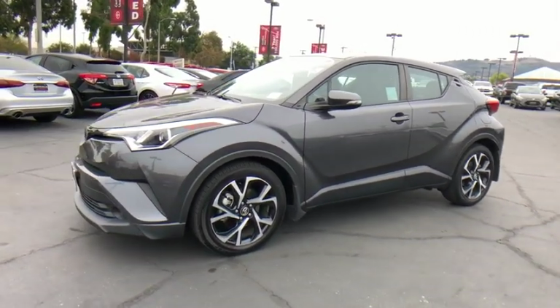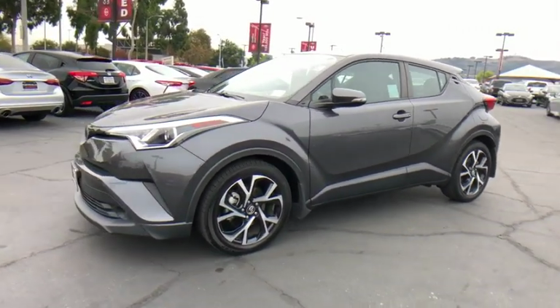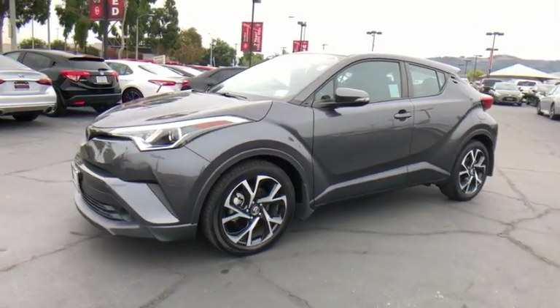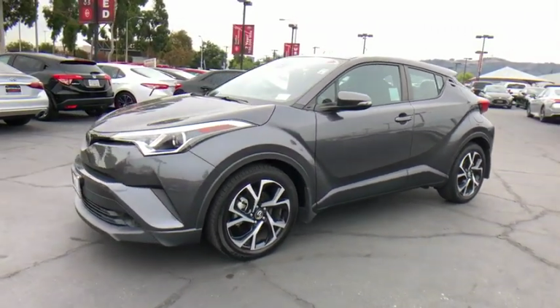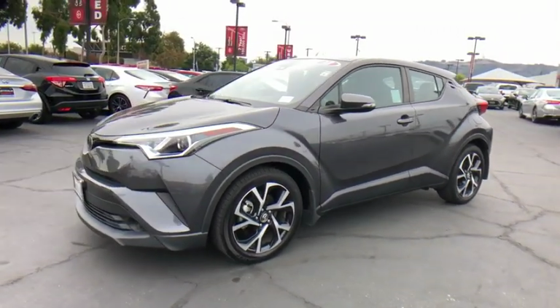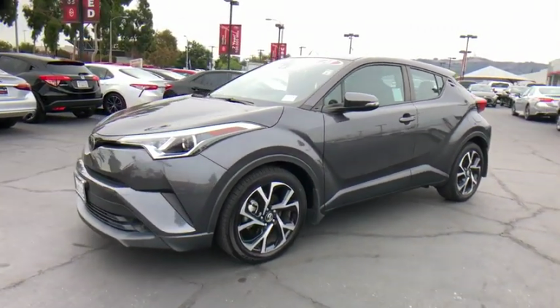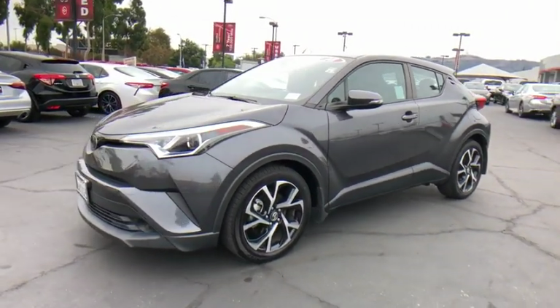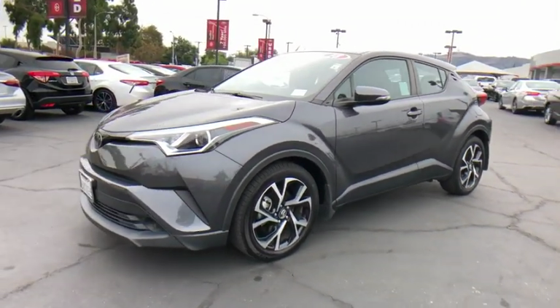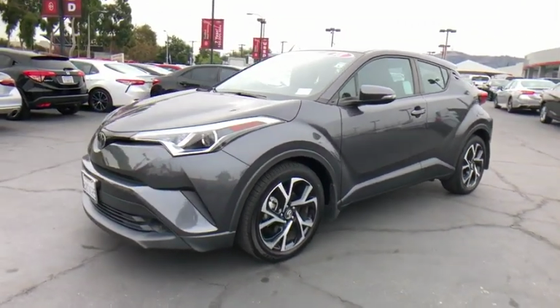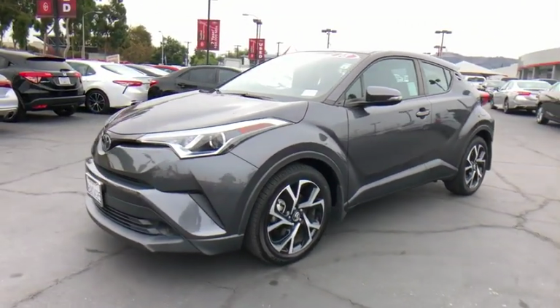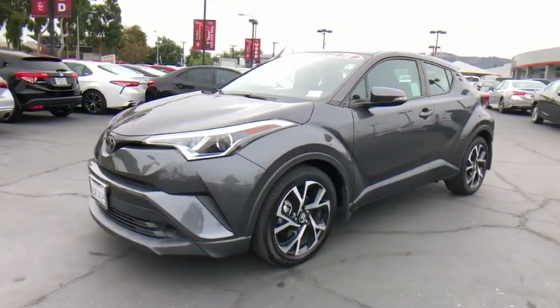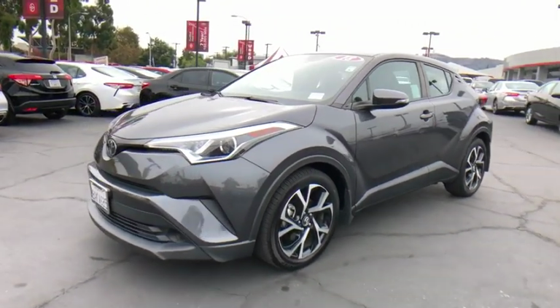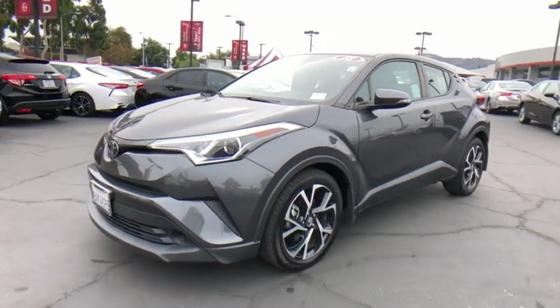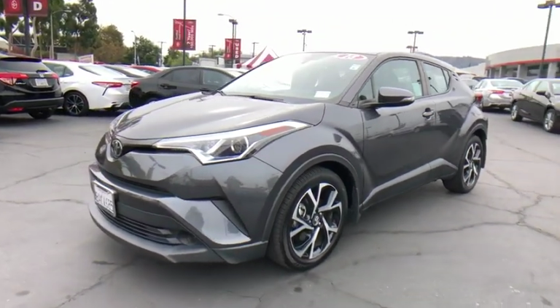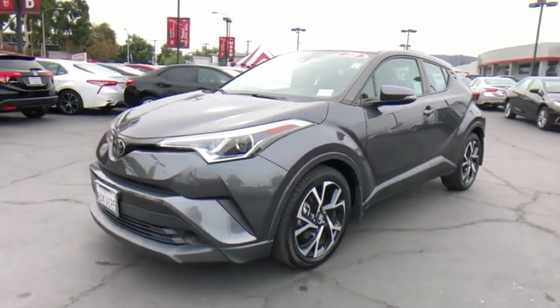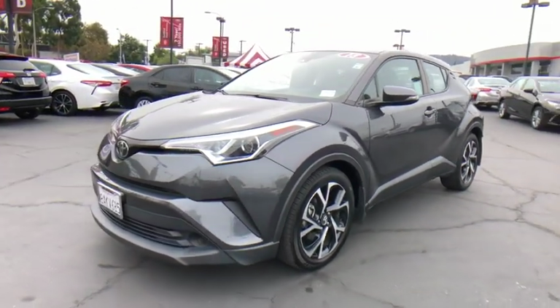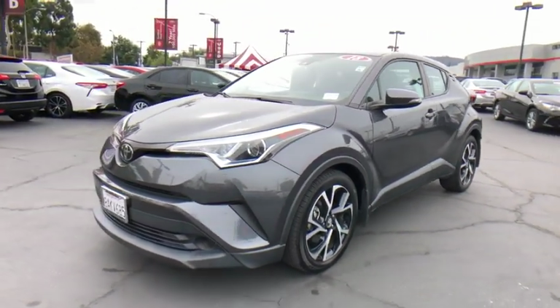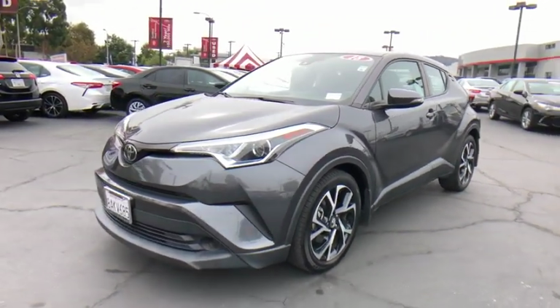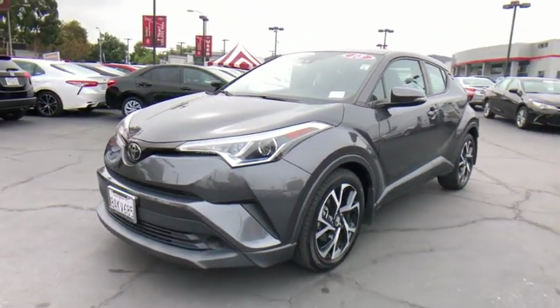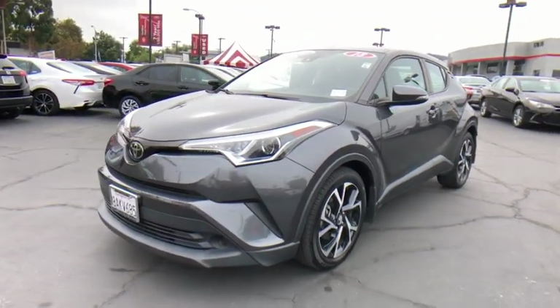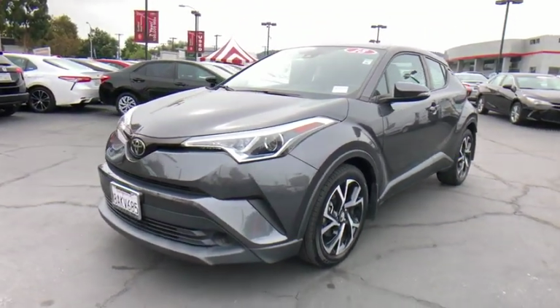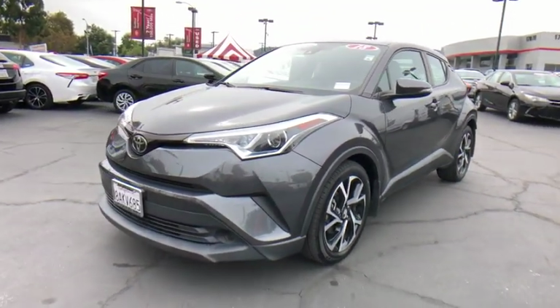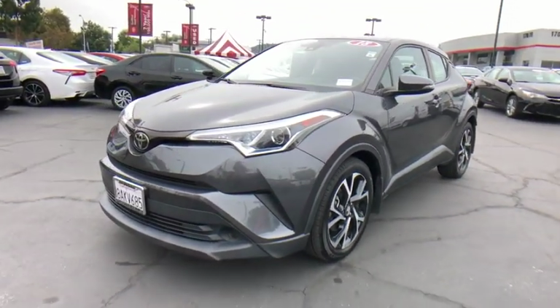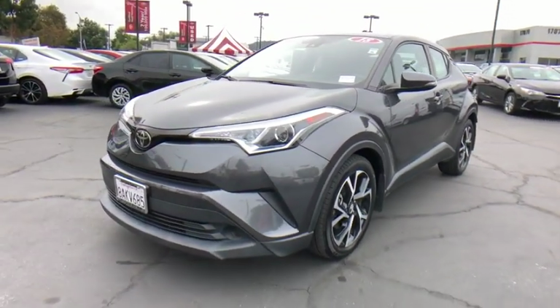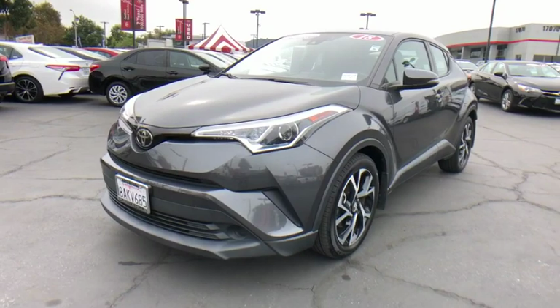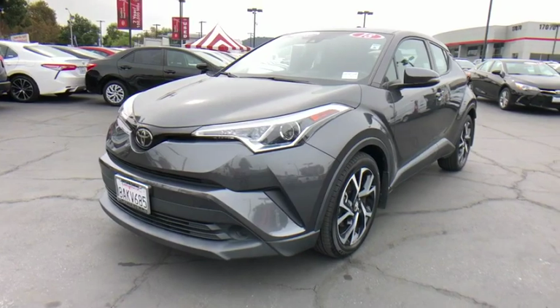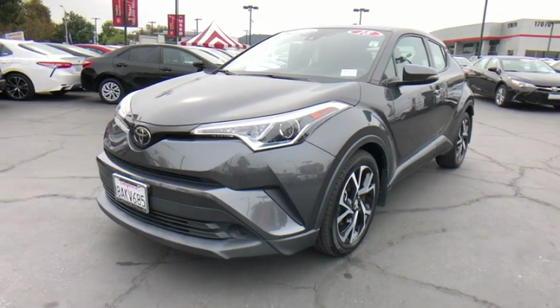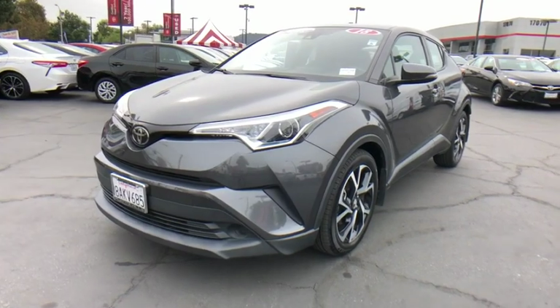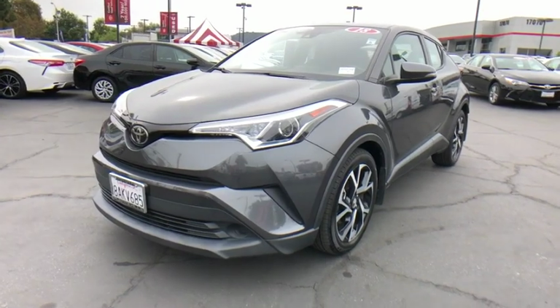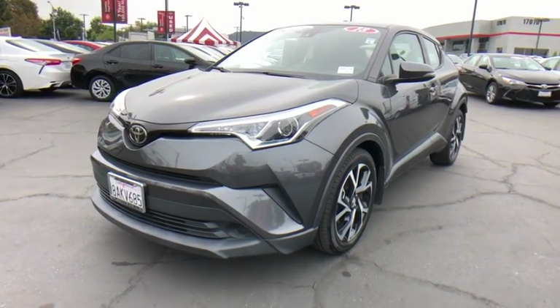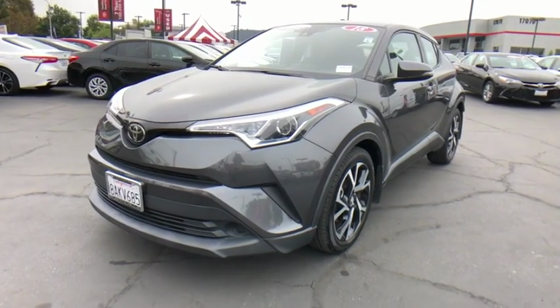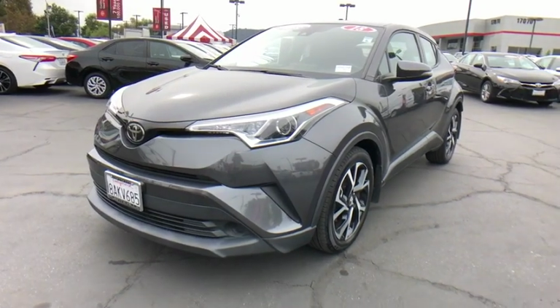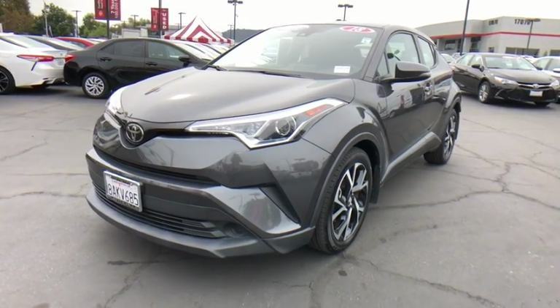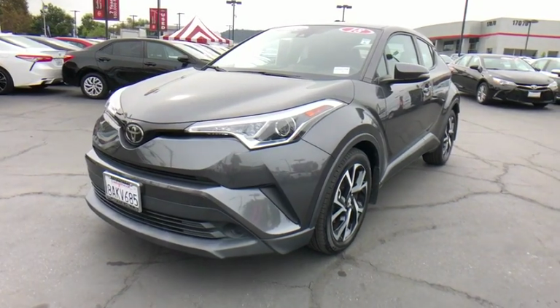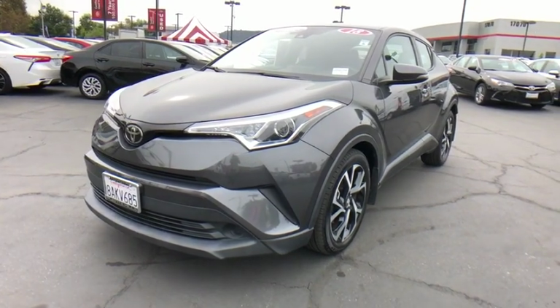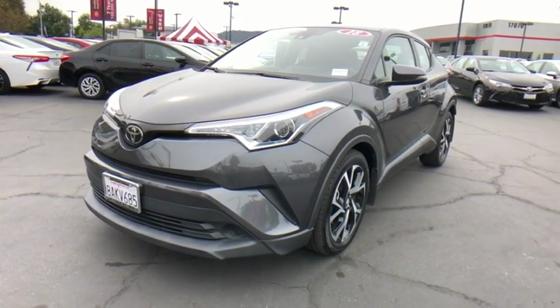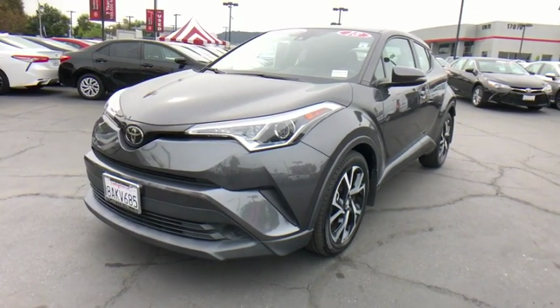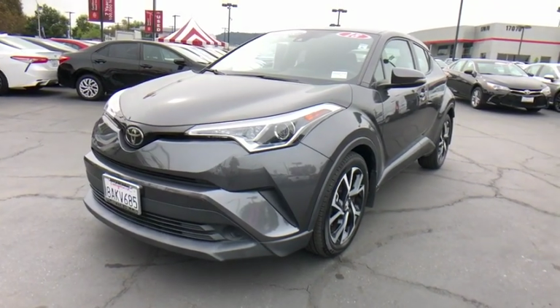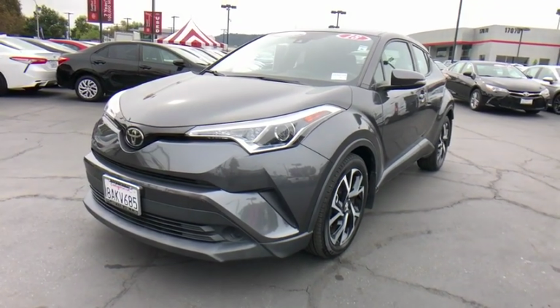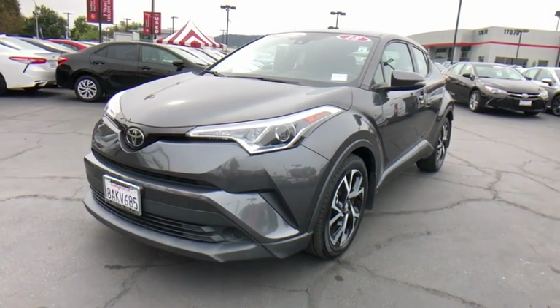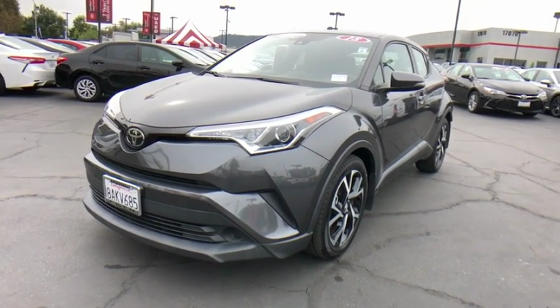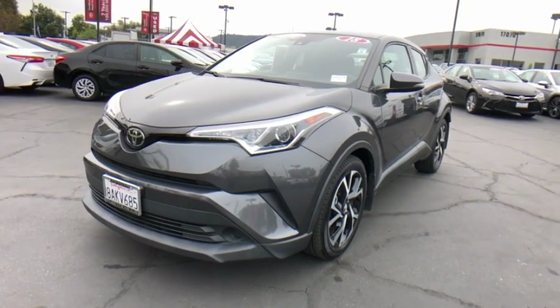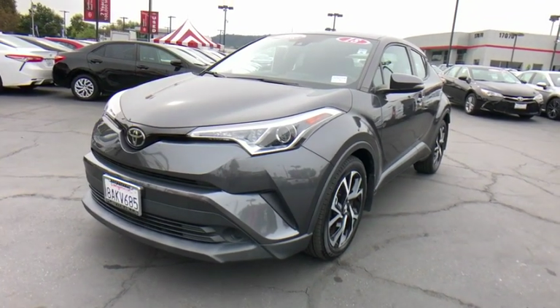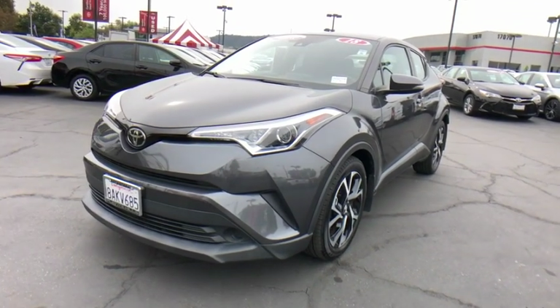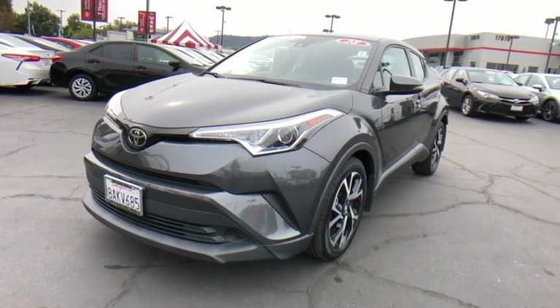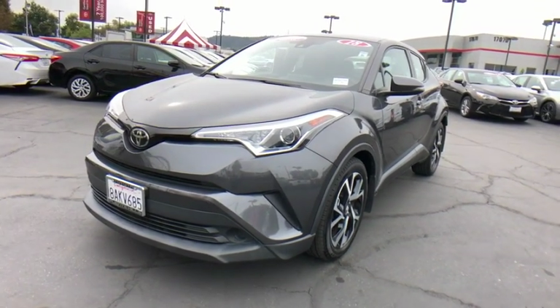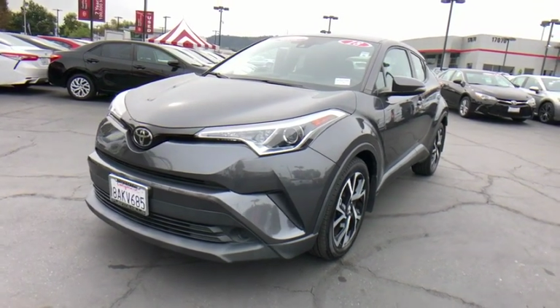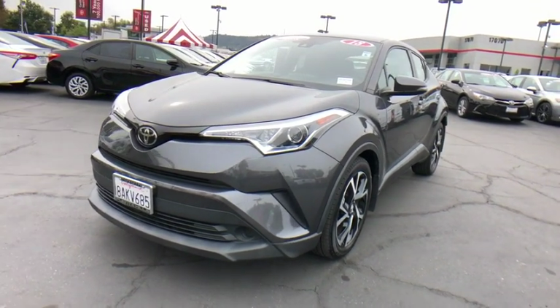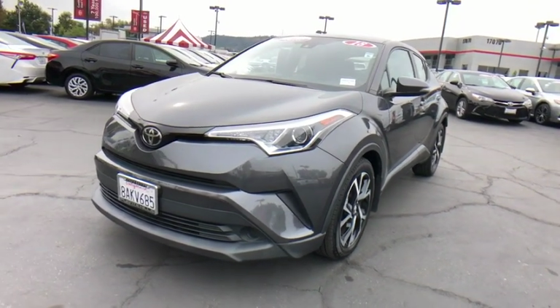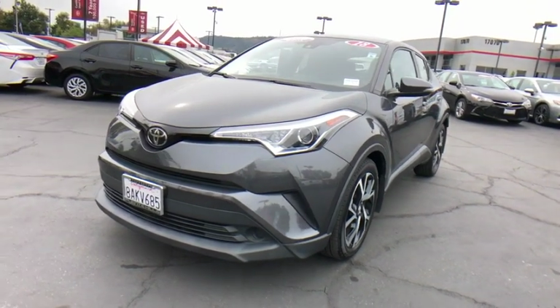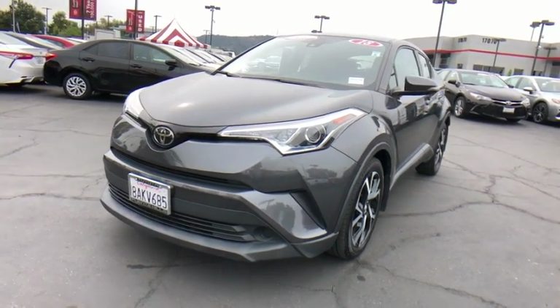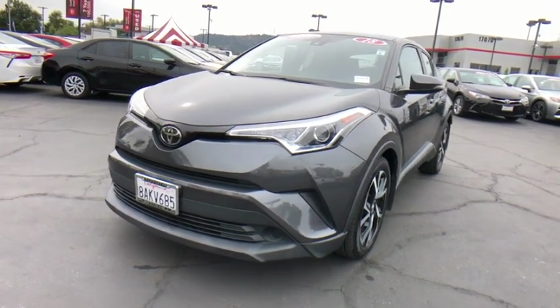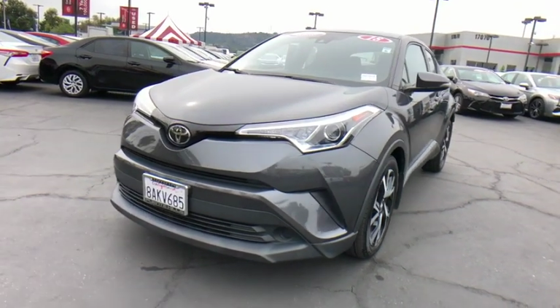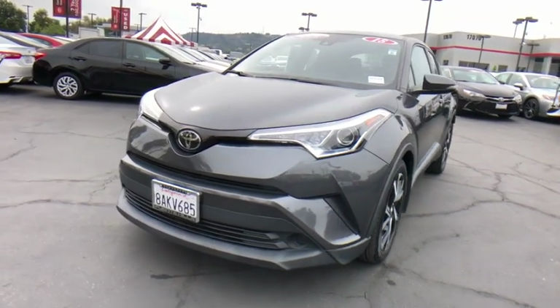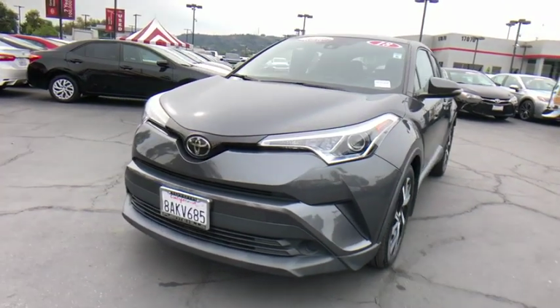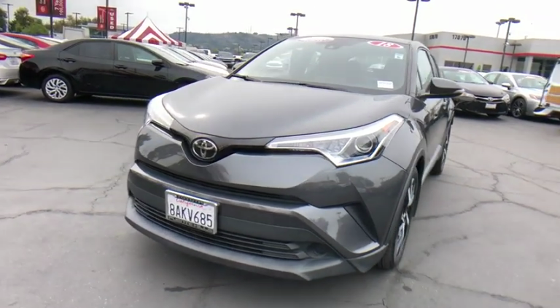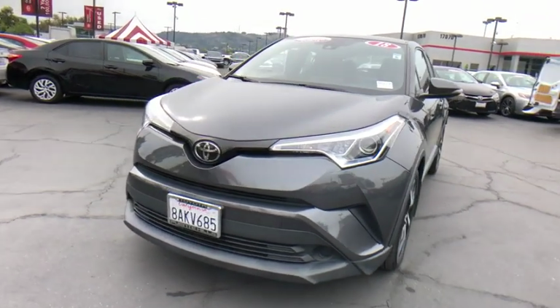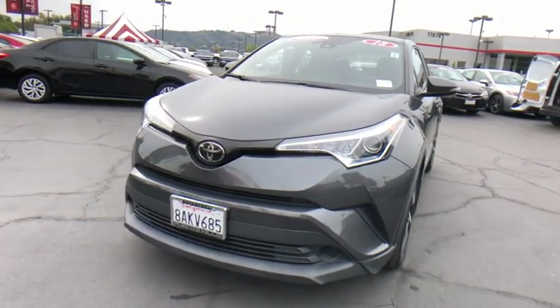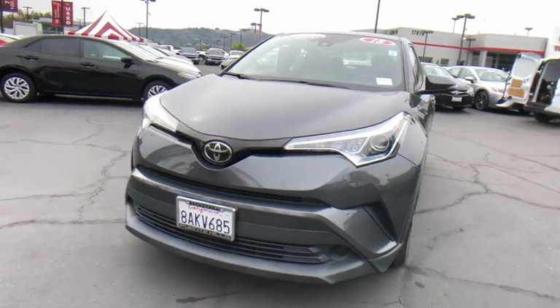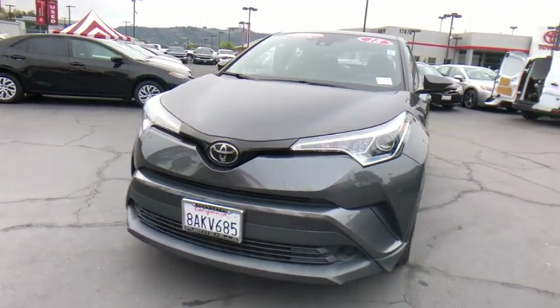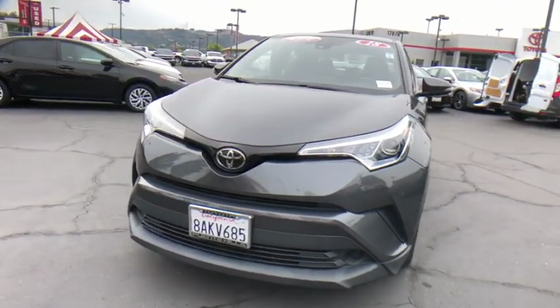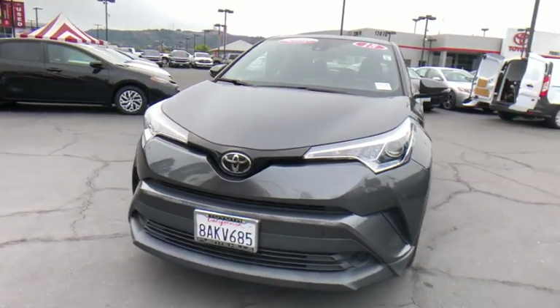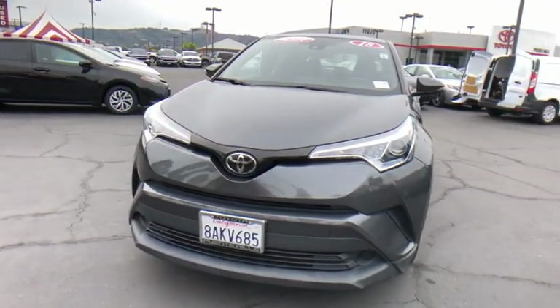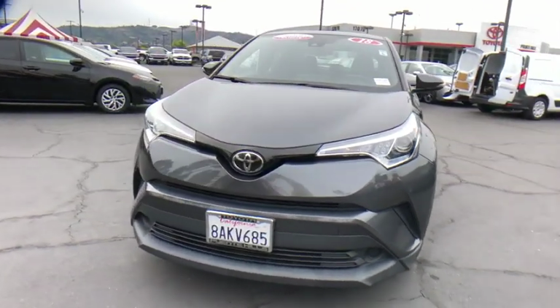Tilt steering wheel, front reading lamps, front bucket seats, driver vanity mirror. Come see the car for yourself.